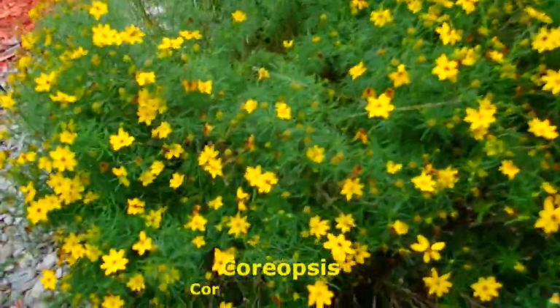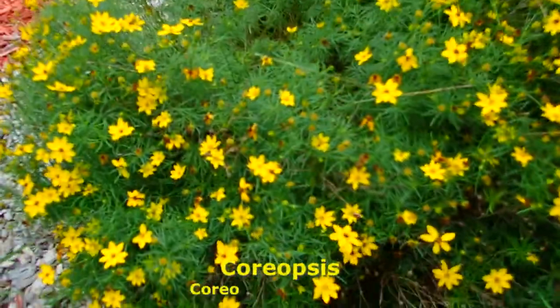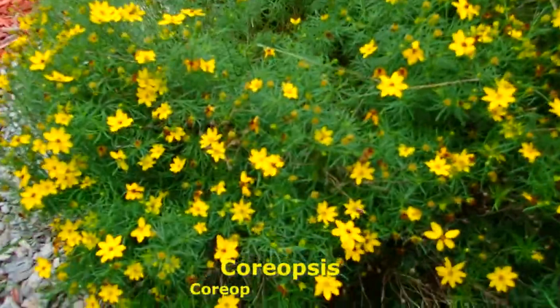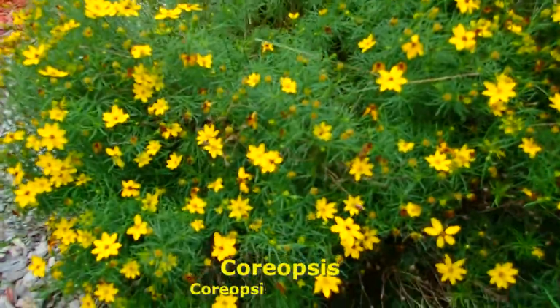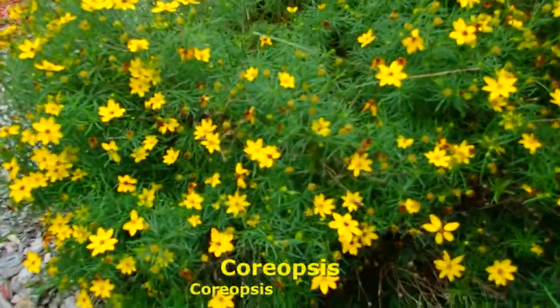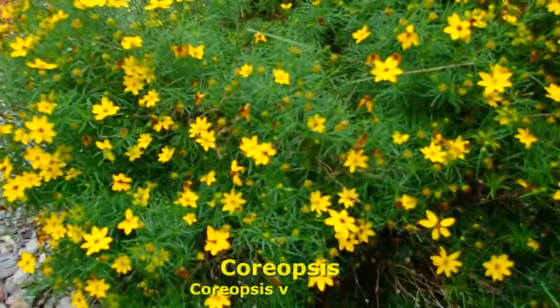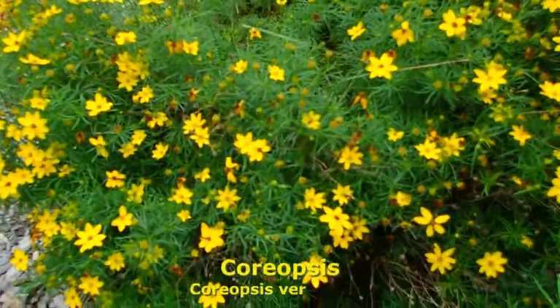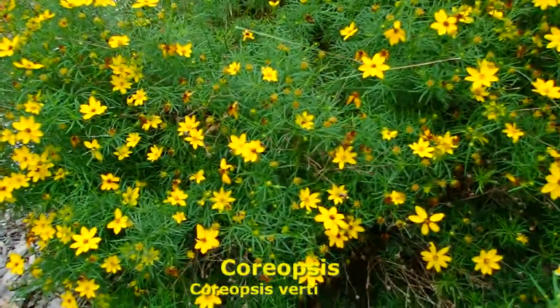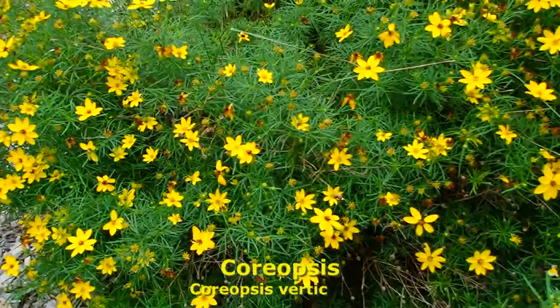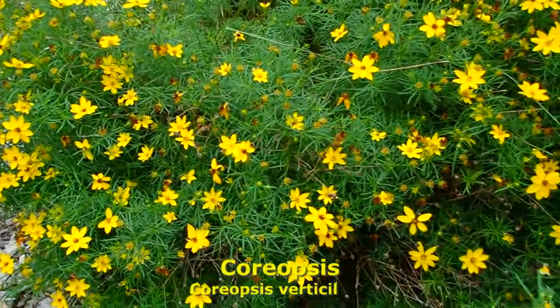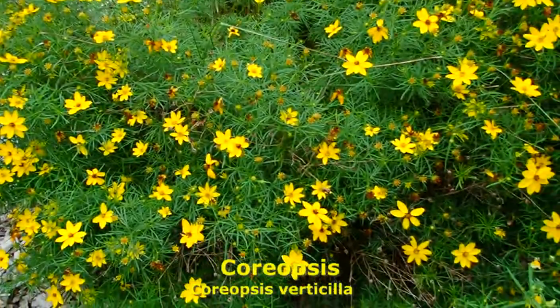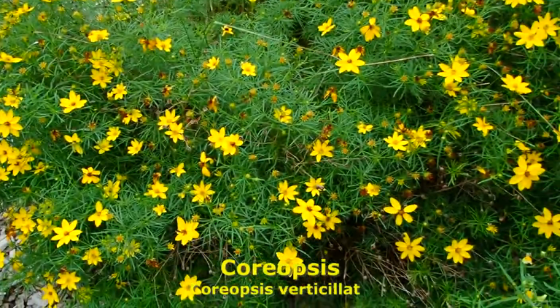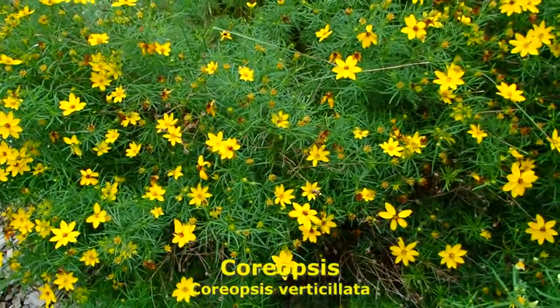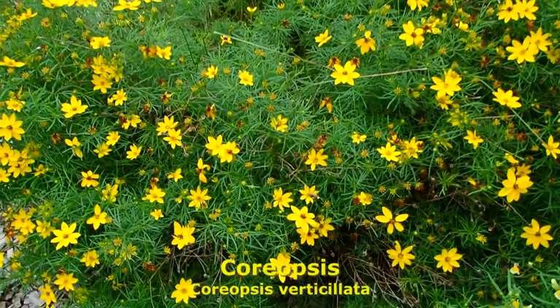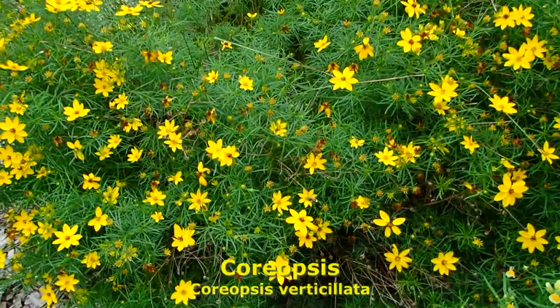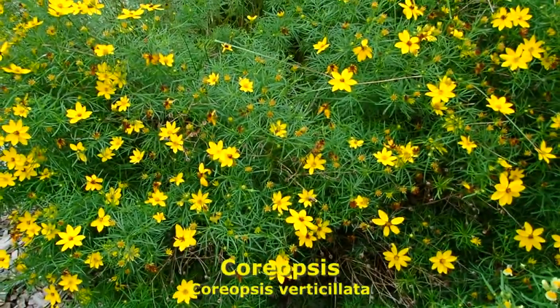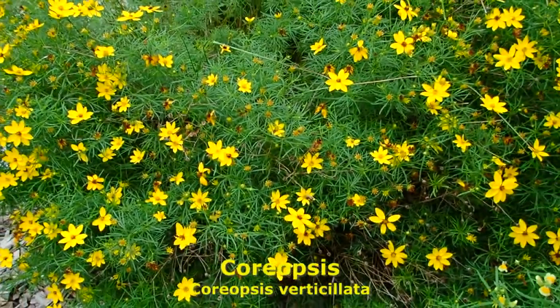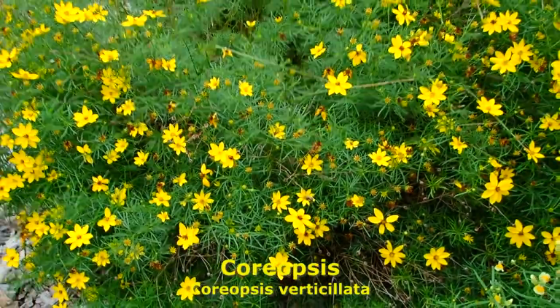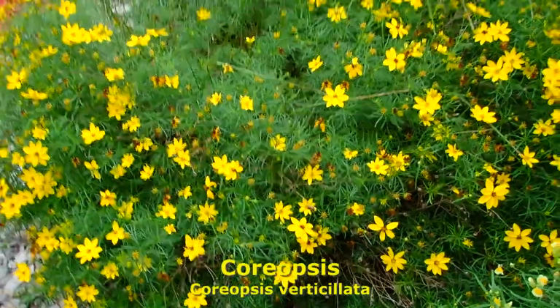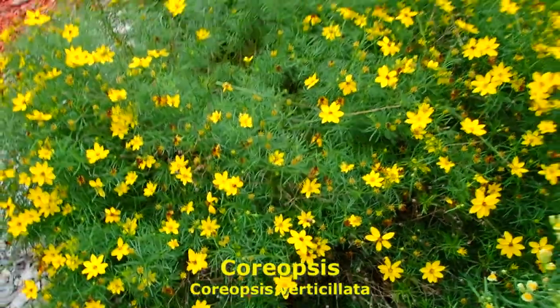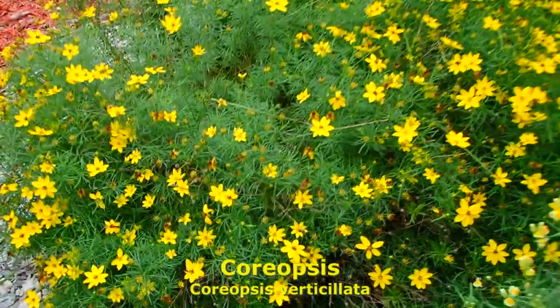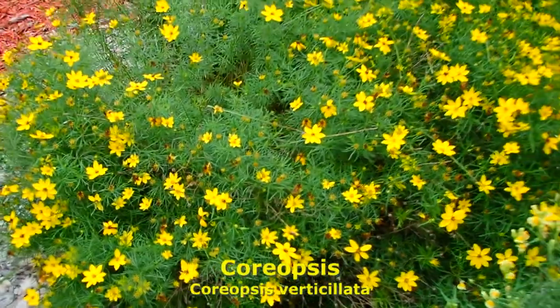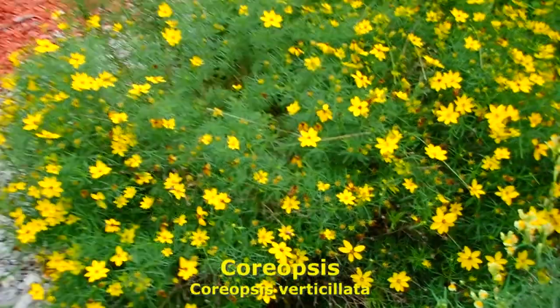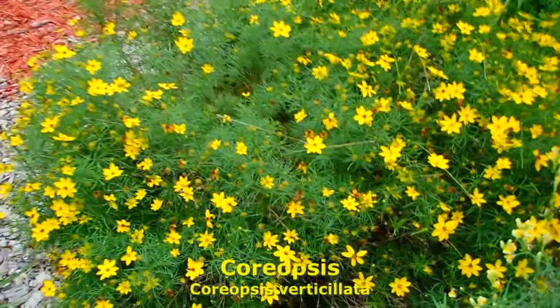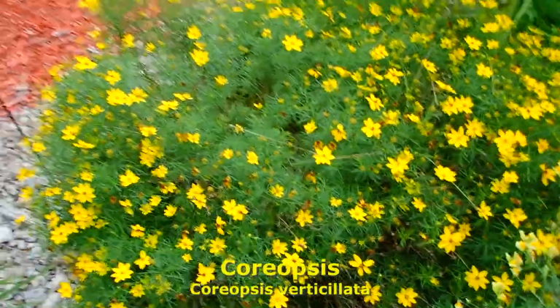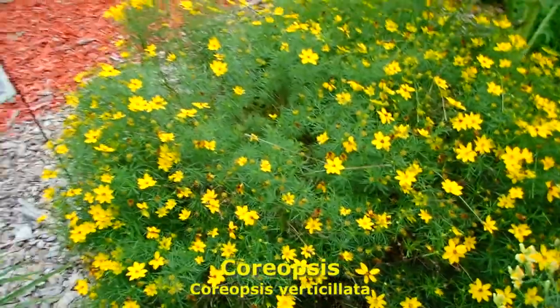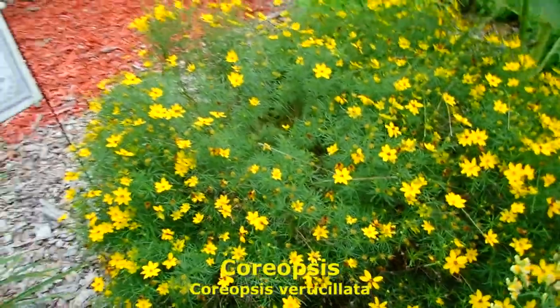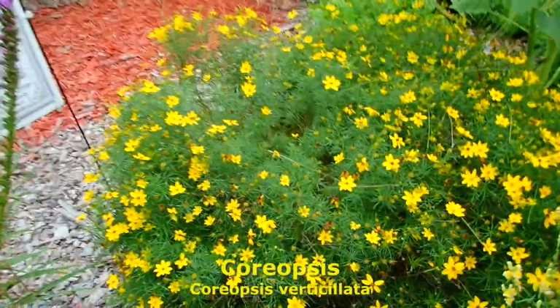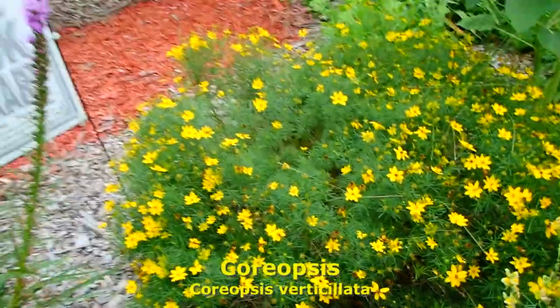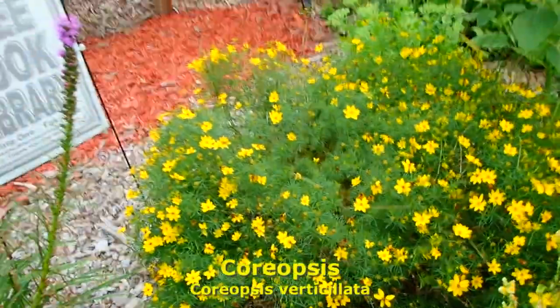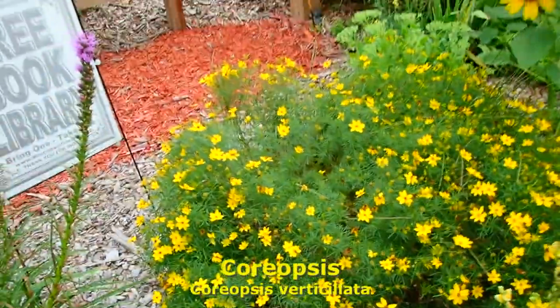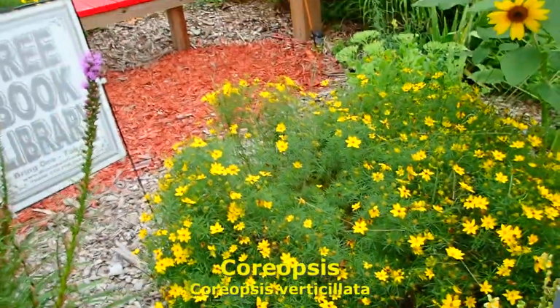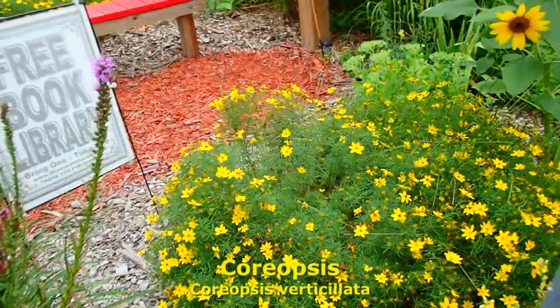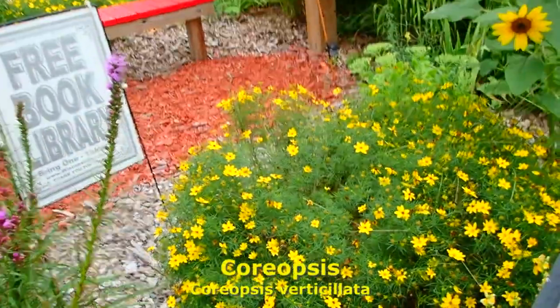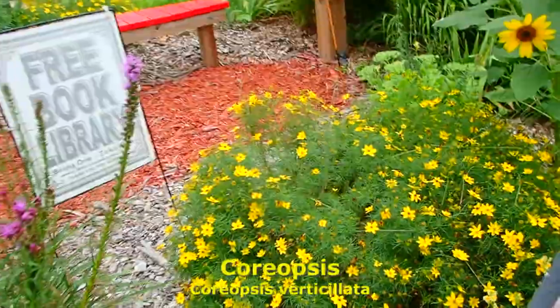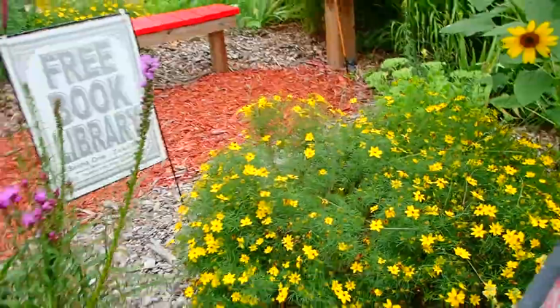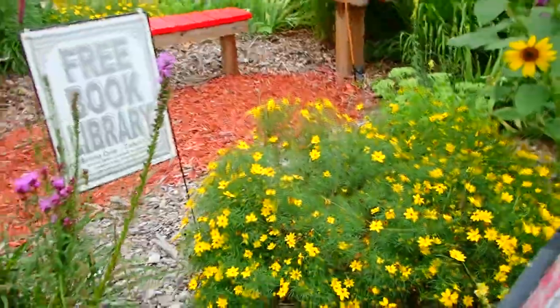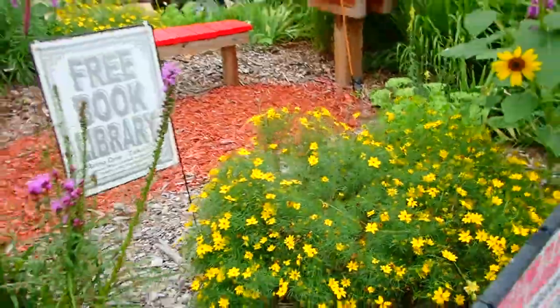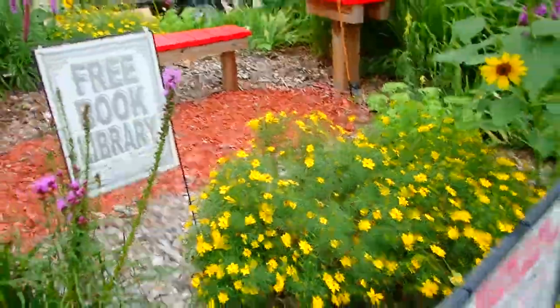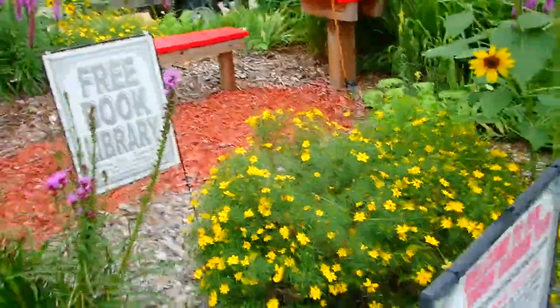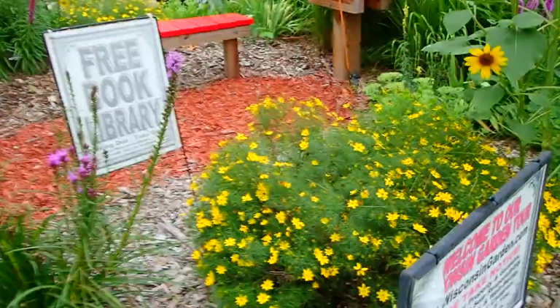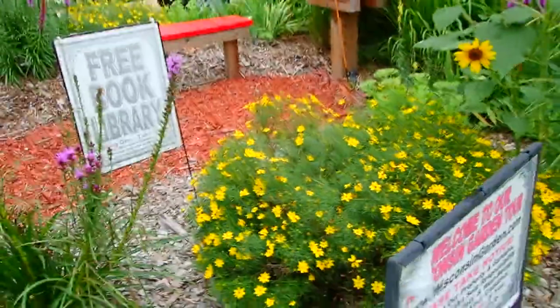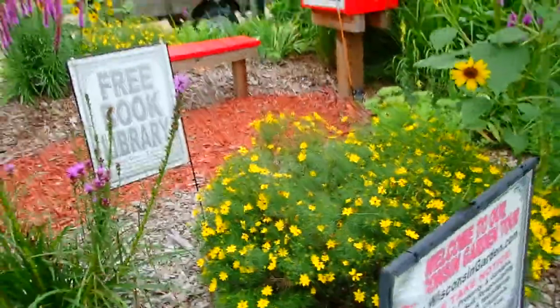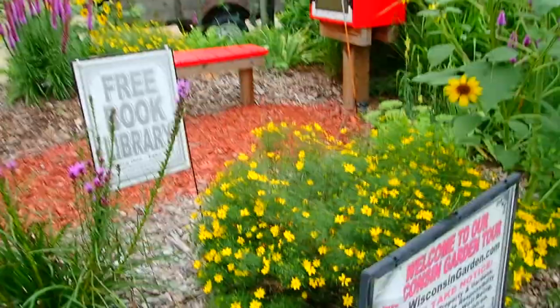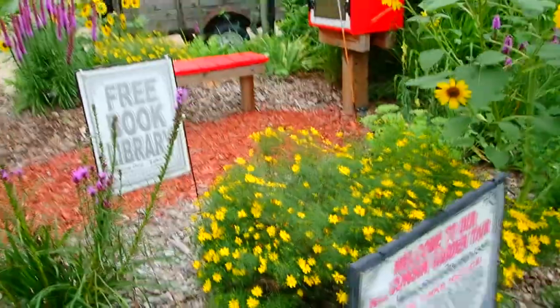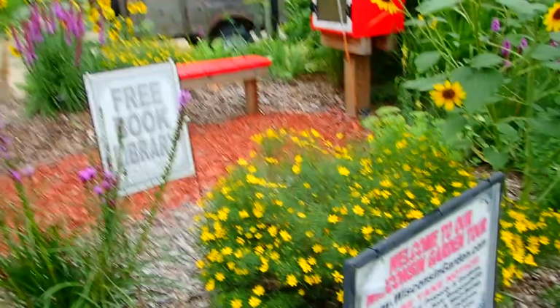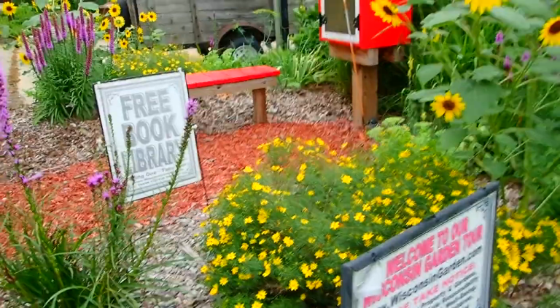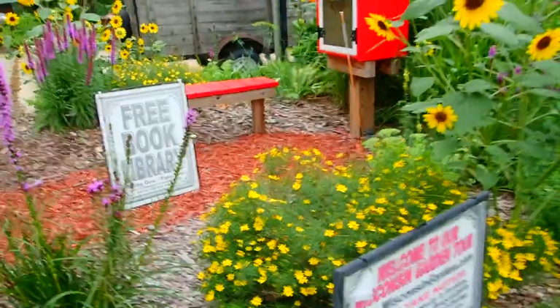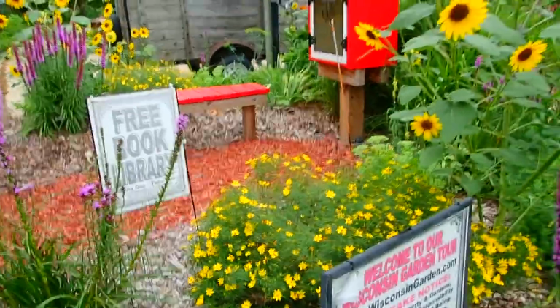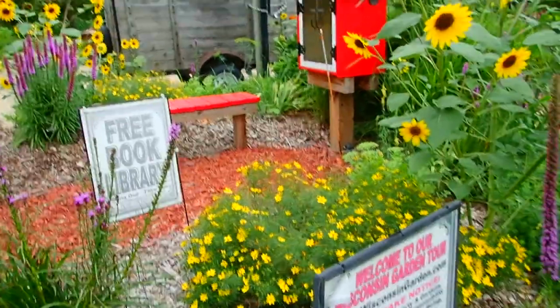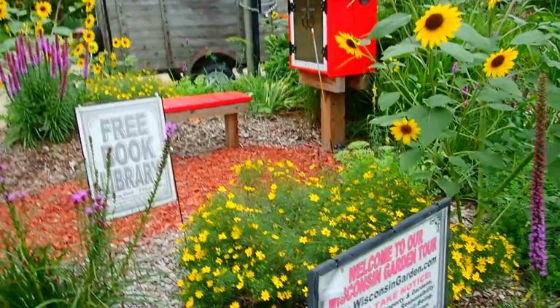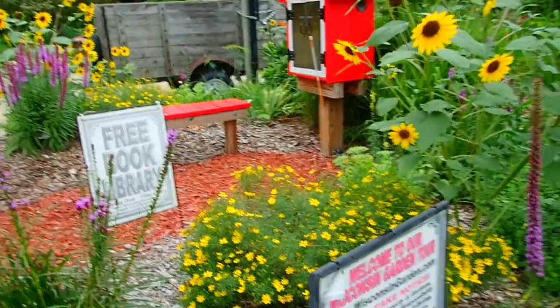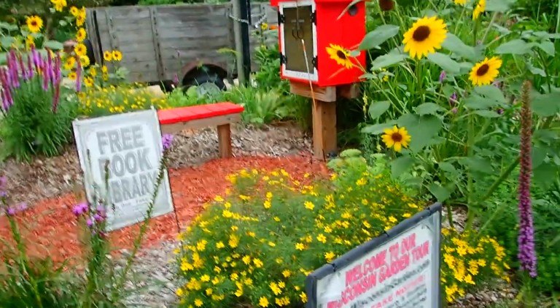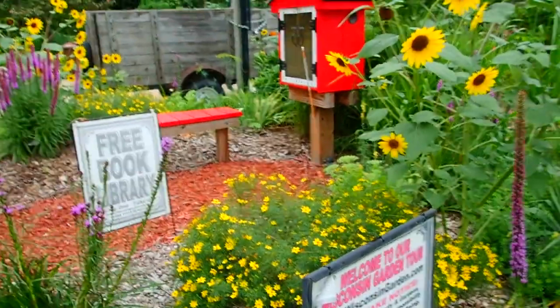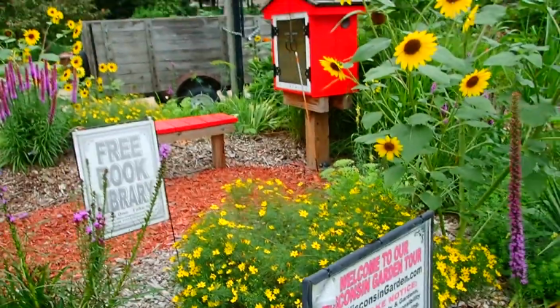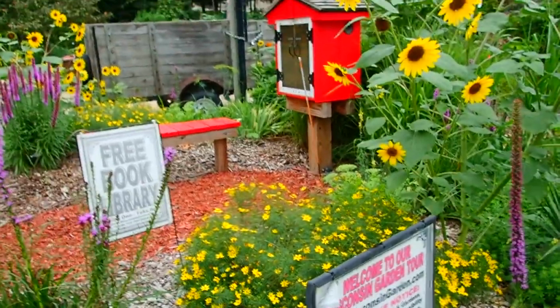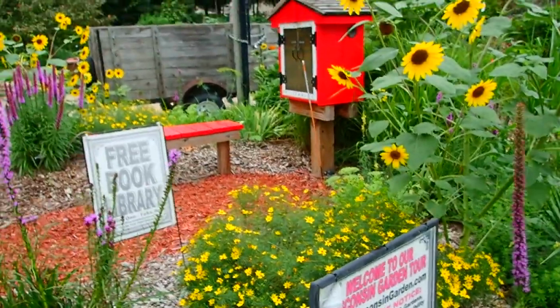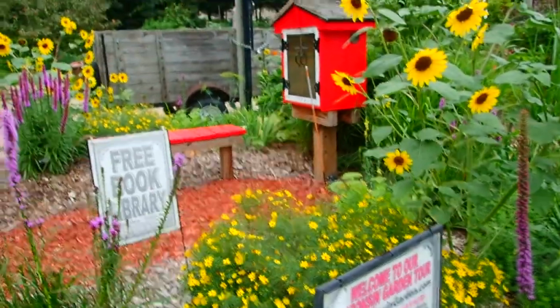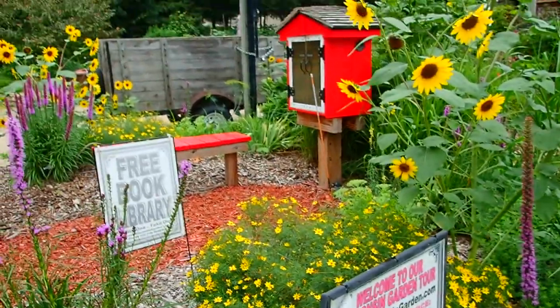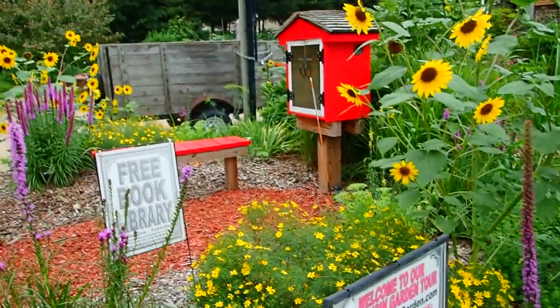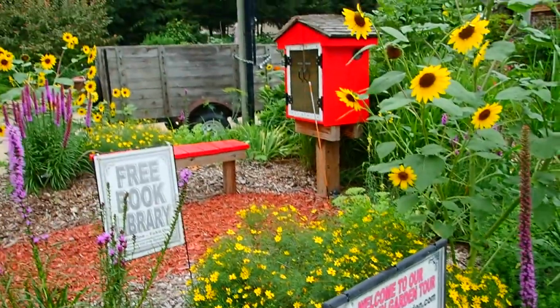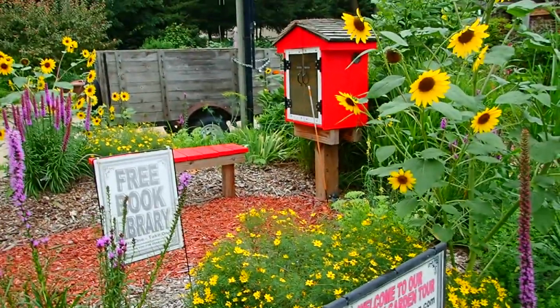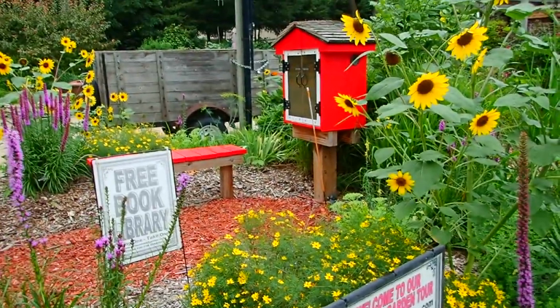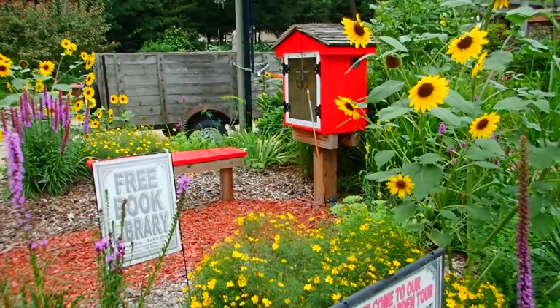Coreopsis — the daisy form. It gives a nice kind of balanced entrance to the book library.